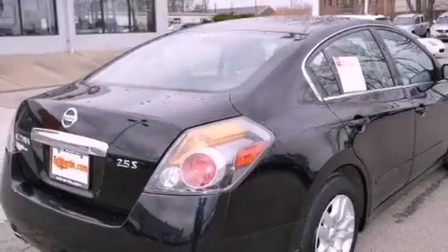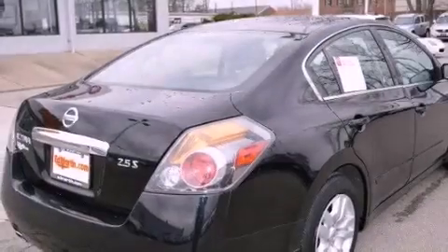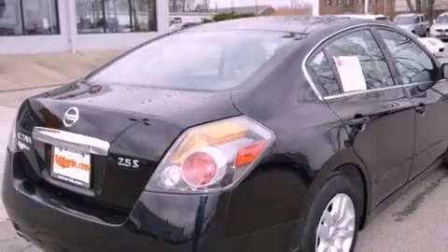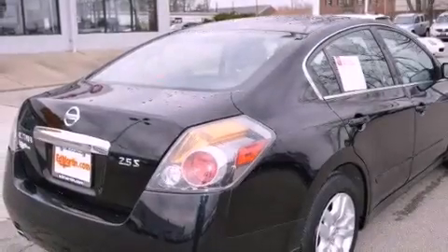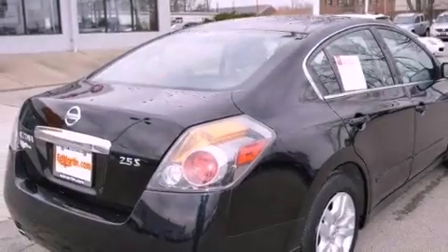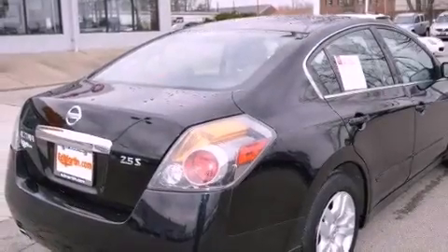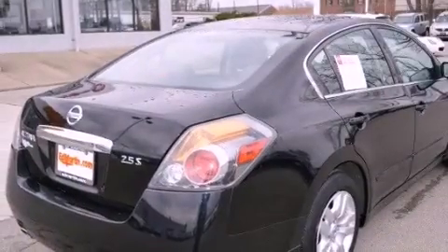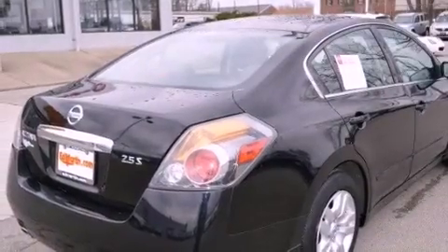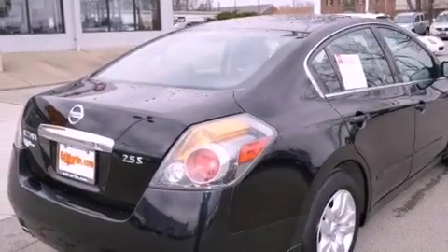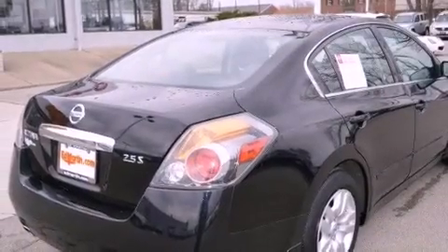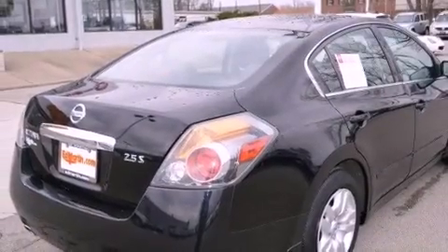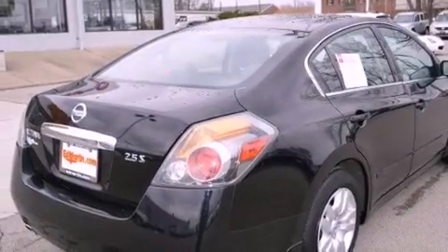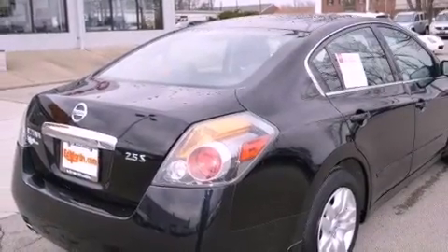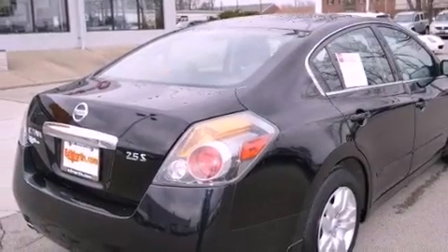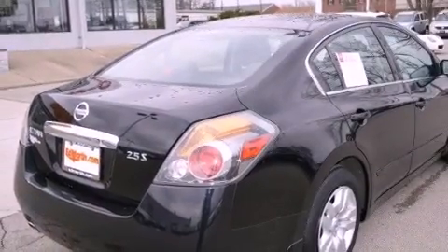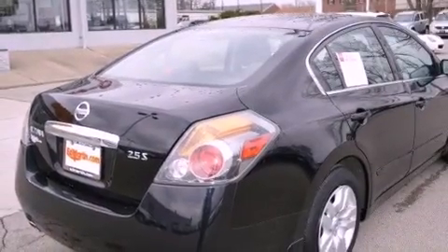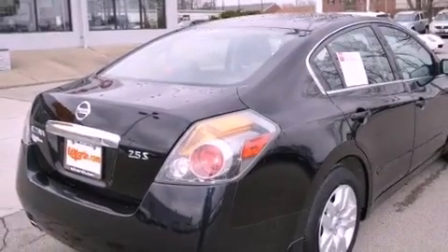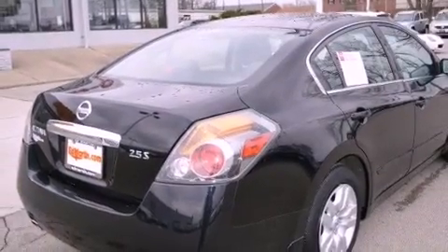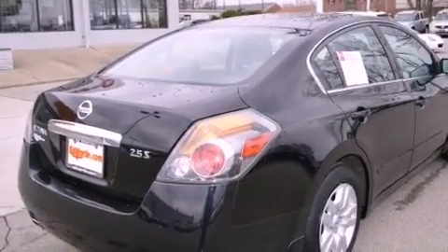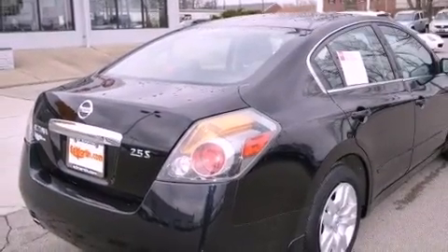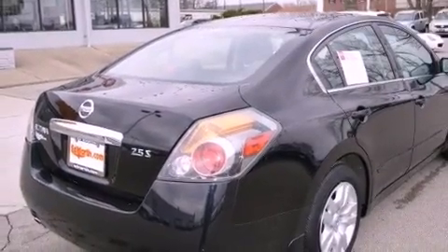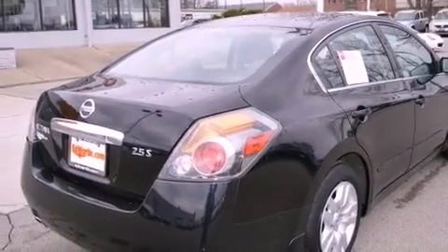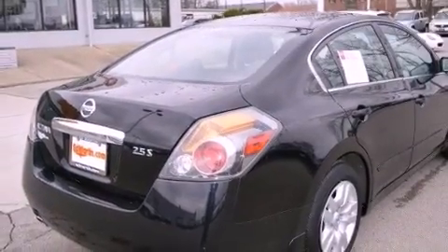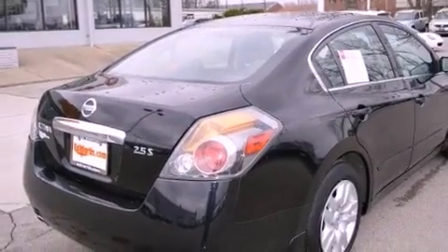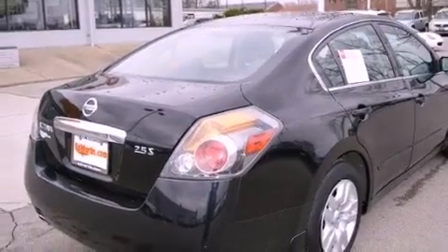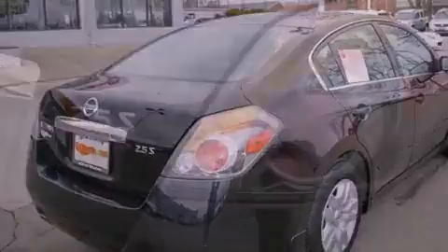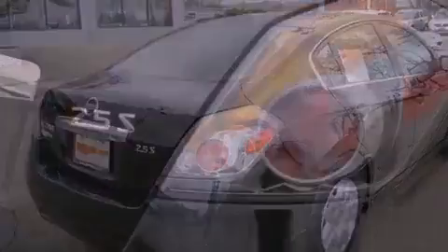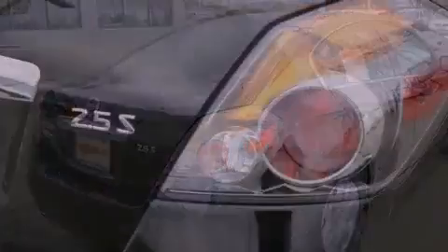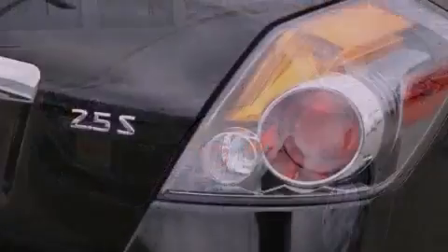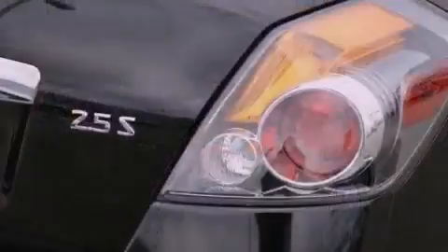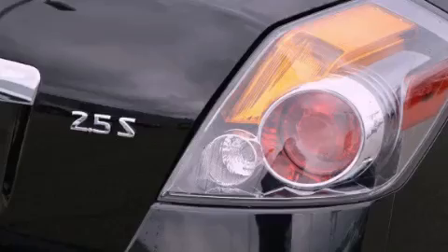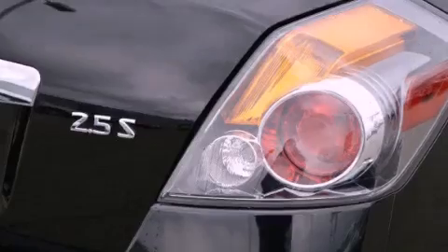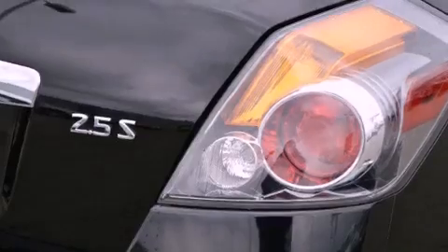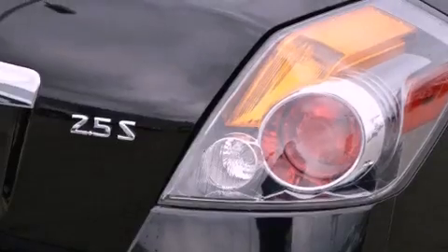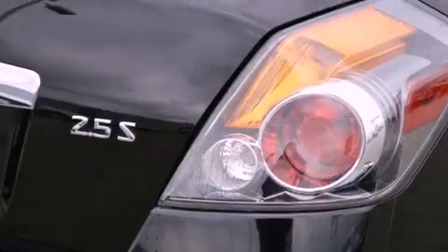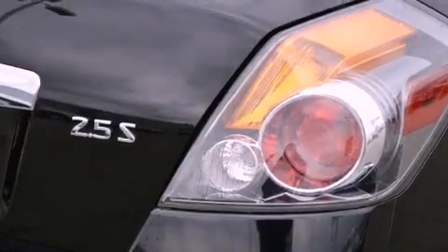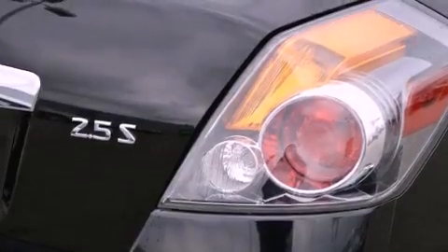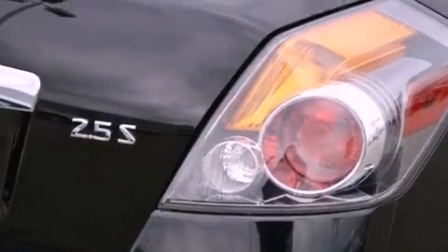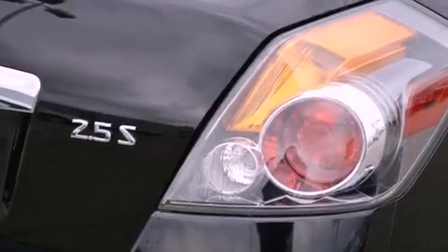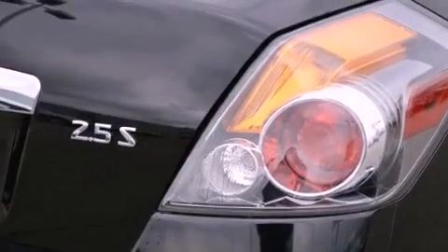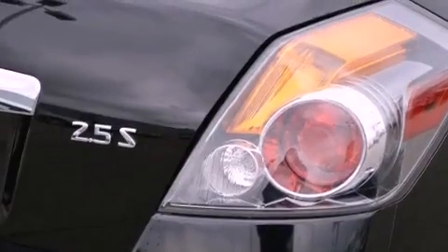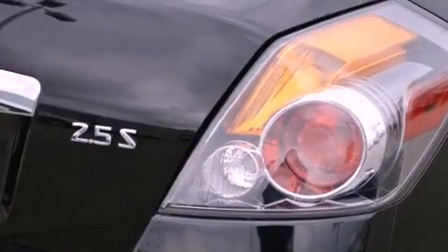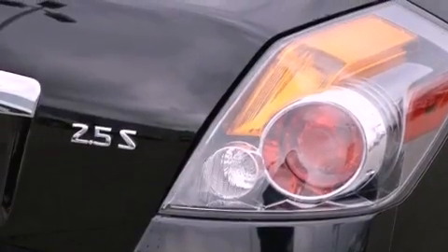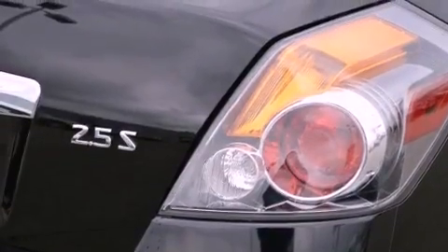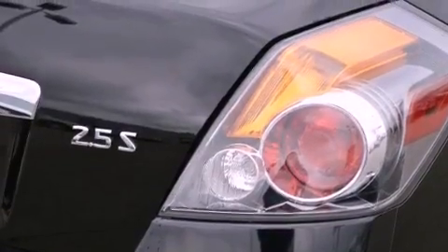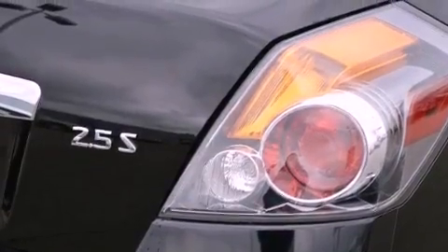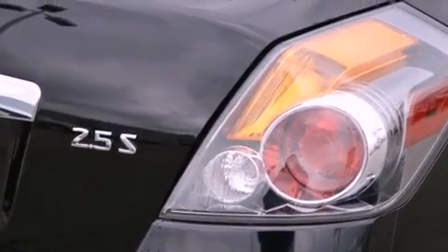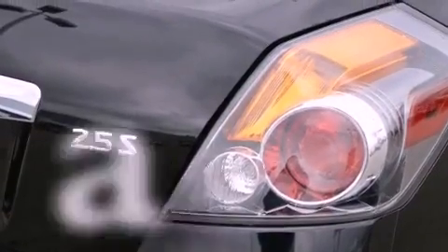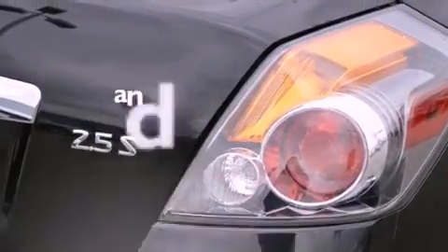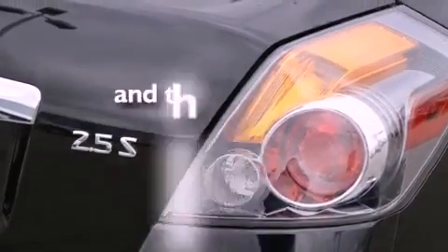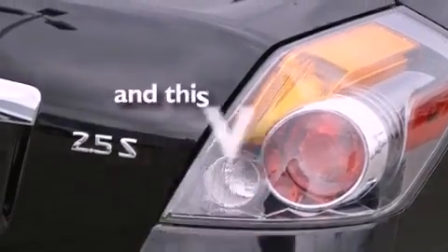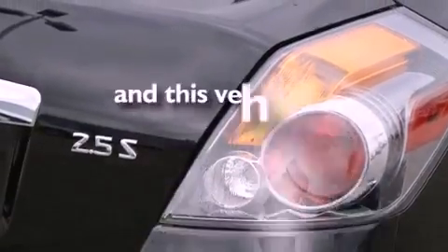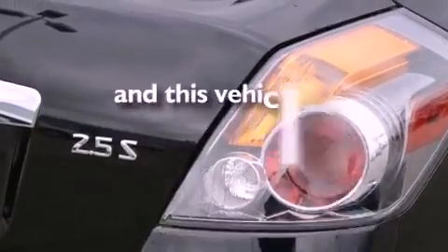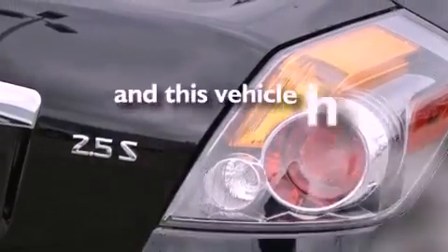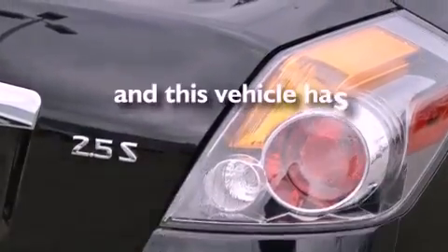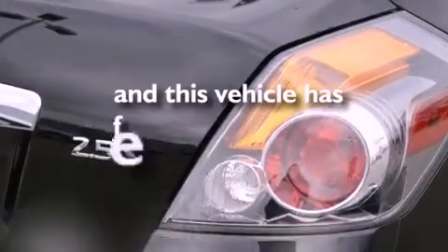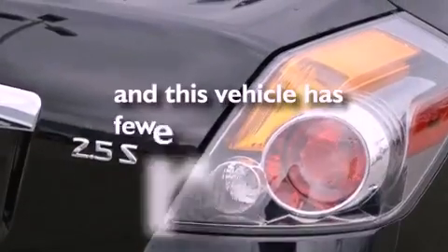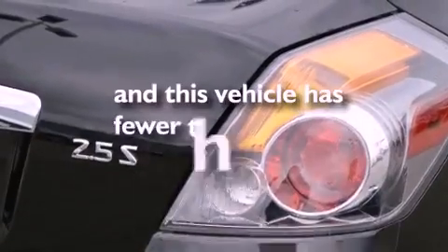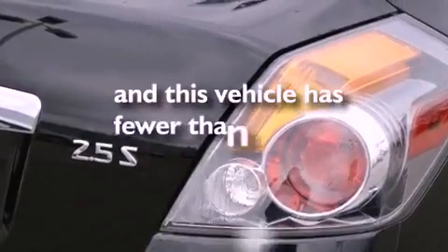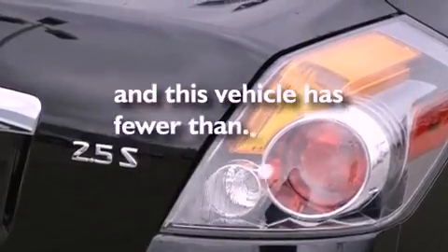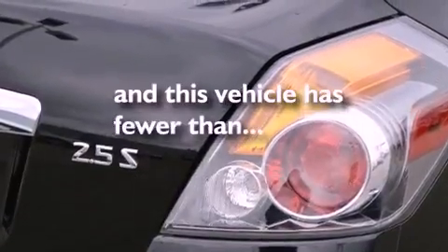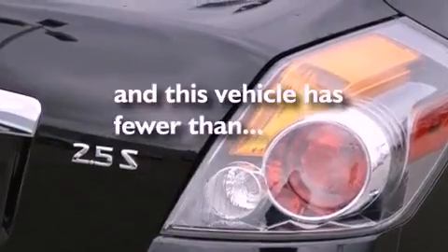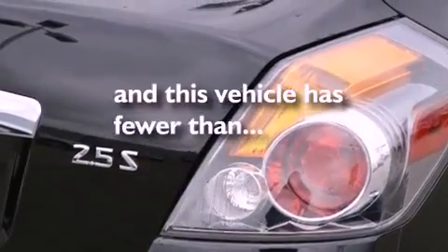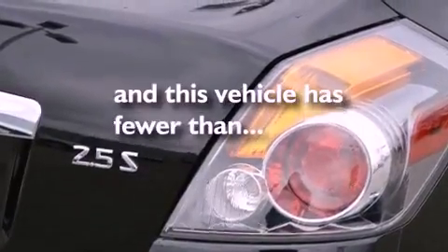Air conditioning, a split folding rear seat, external temperature display — and this vehicle has less than 29,000 miles.